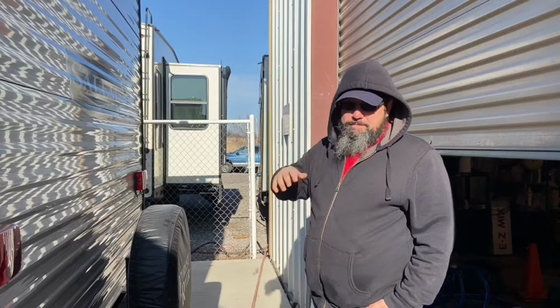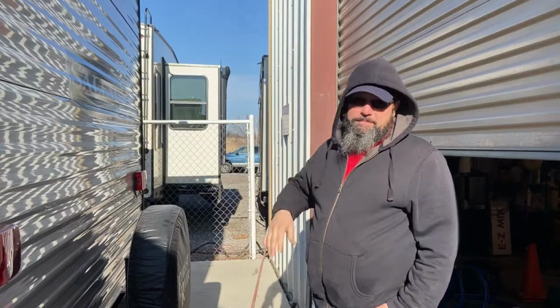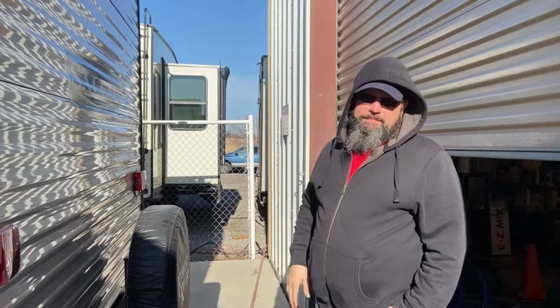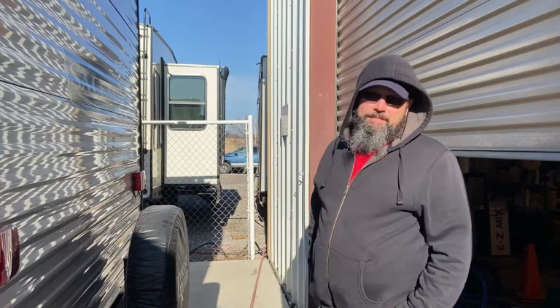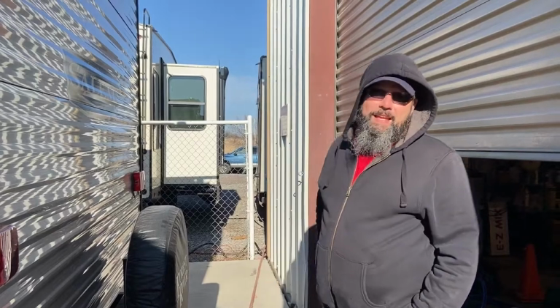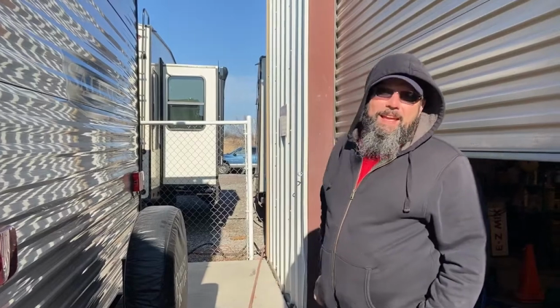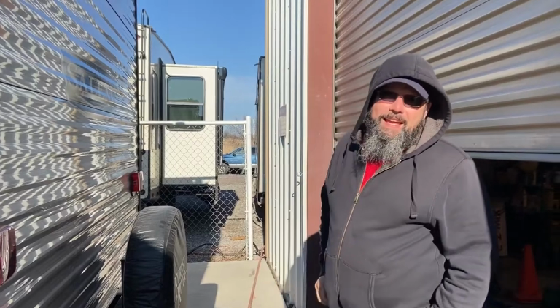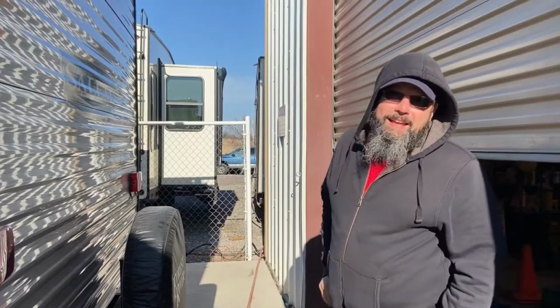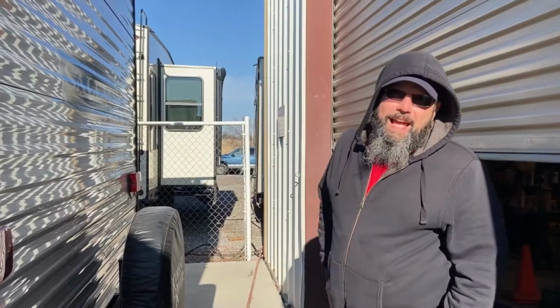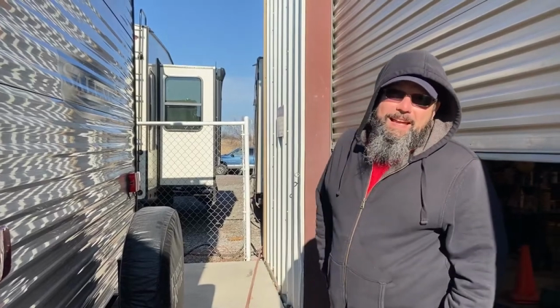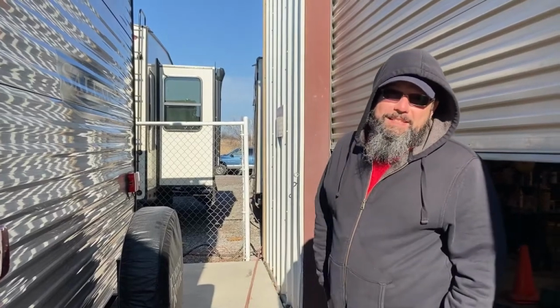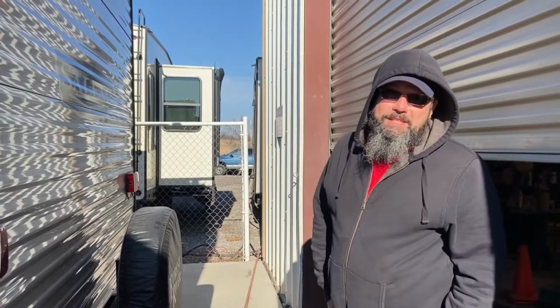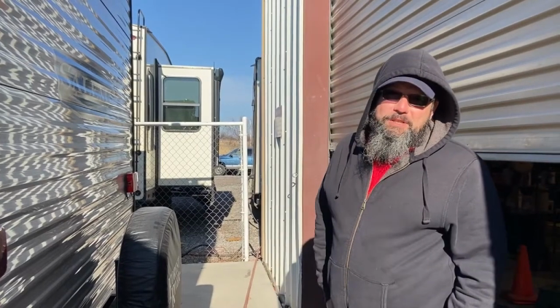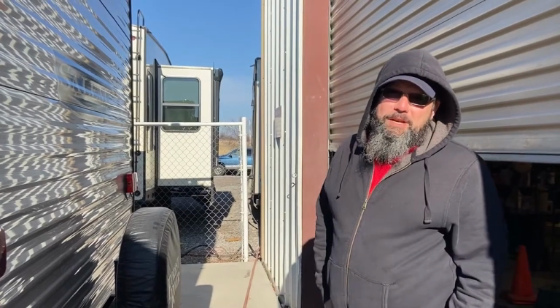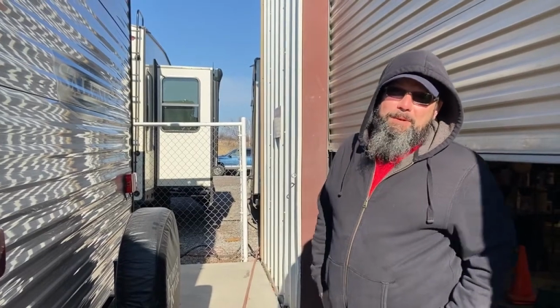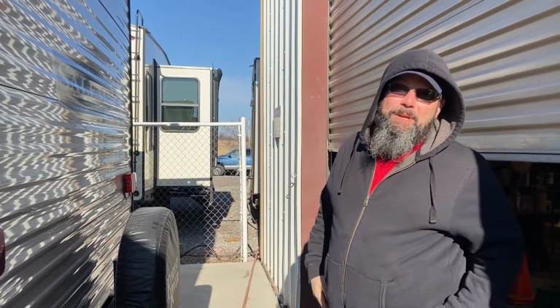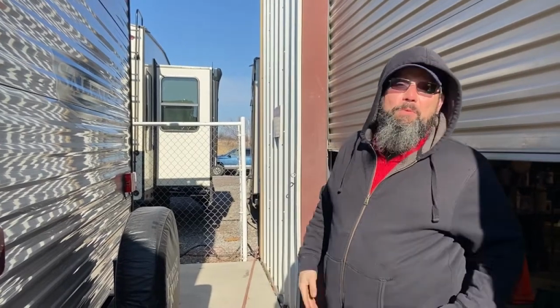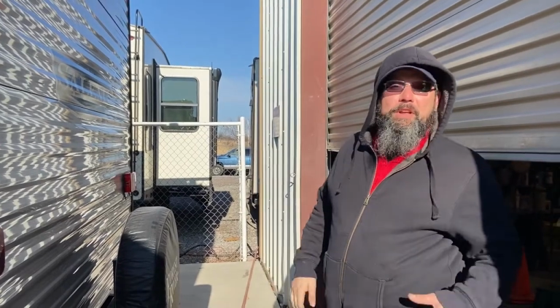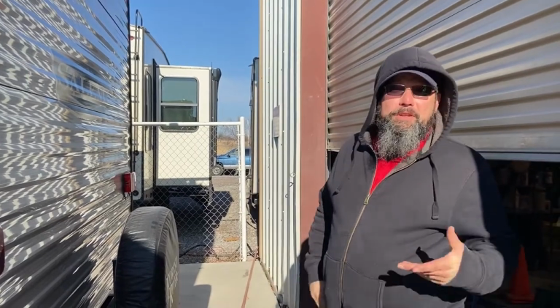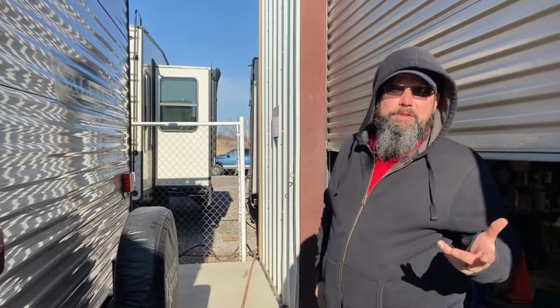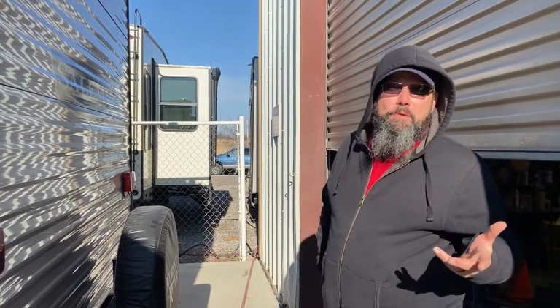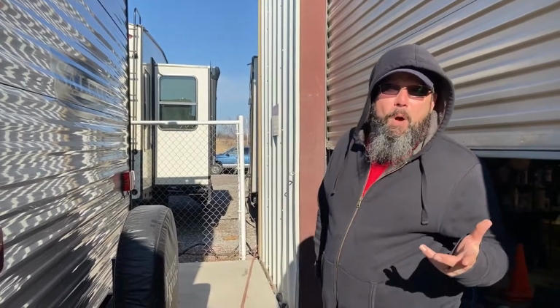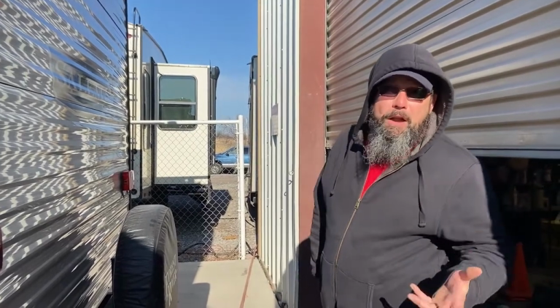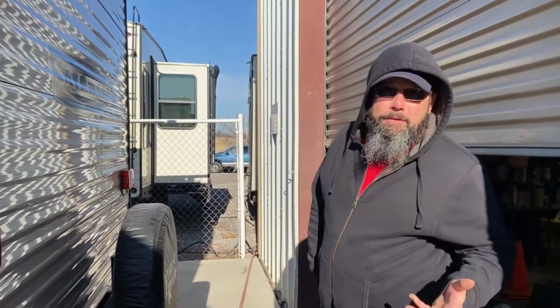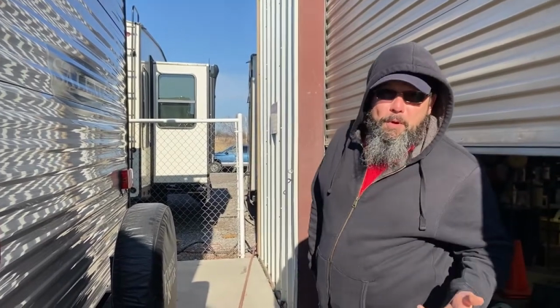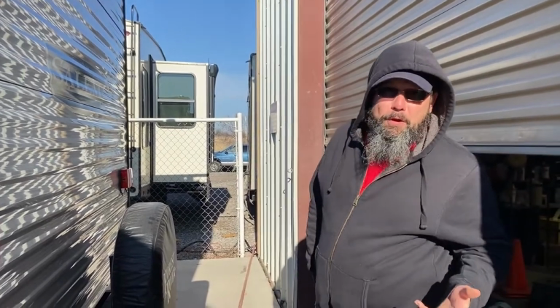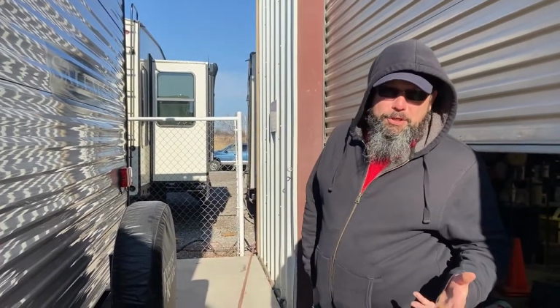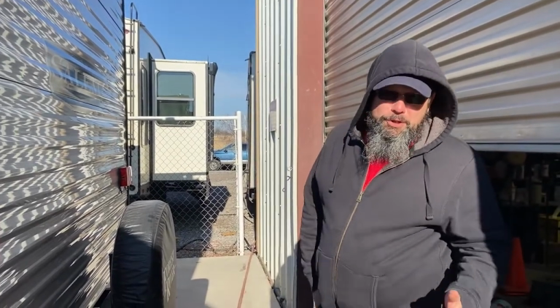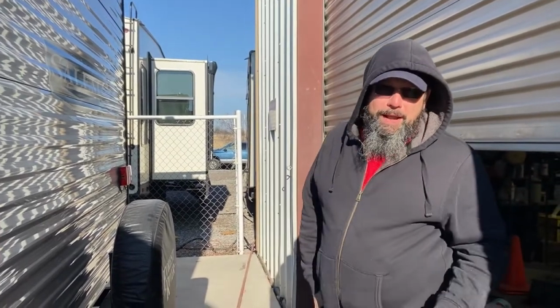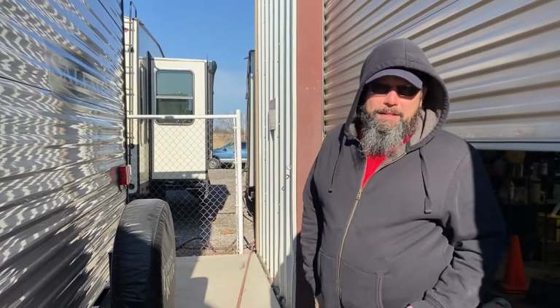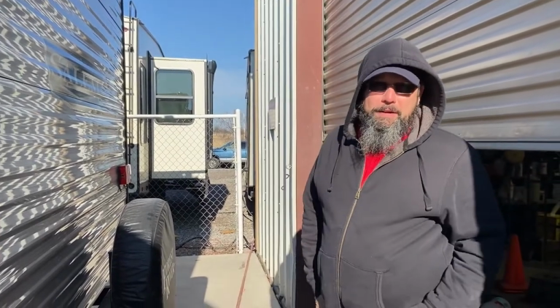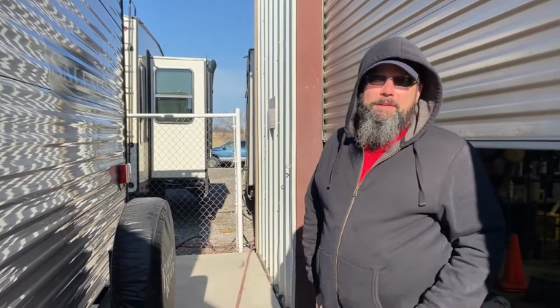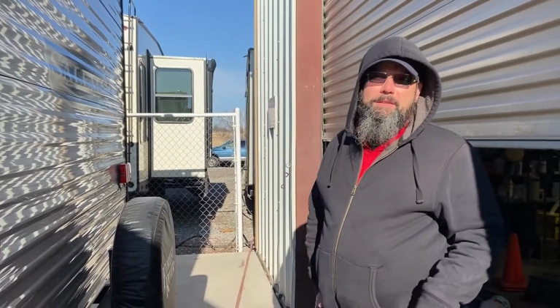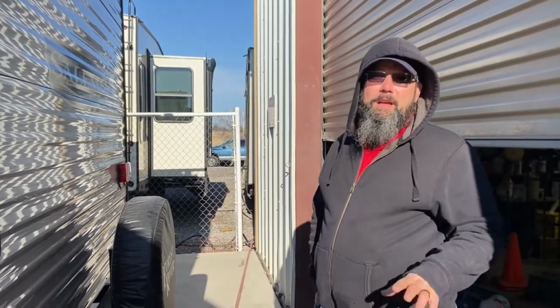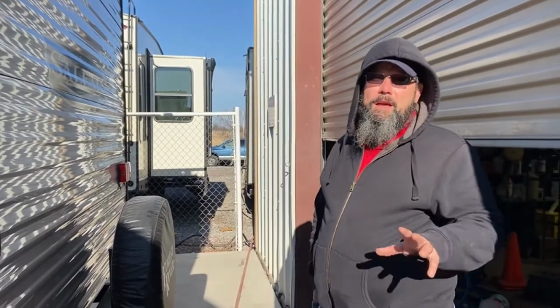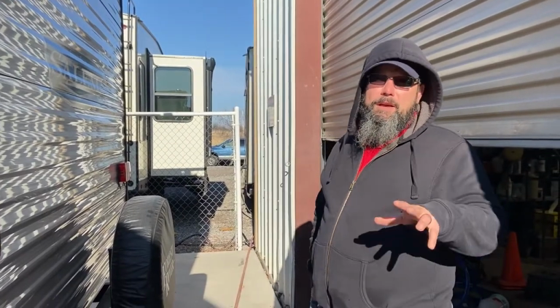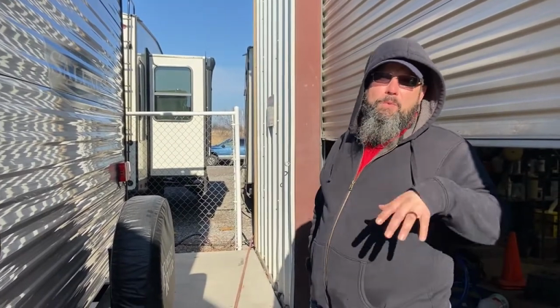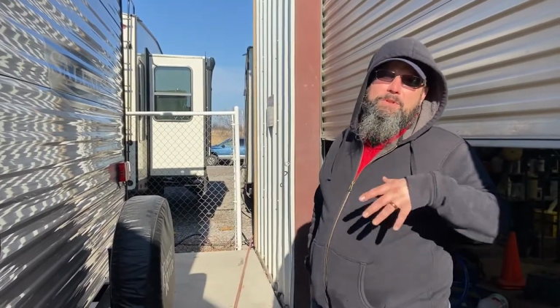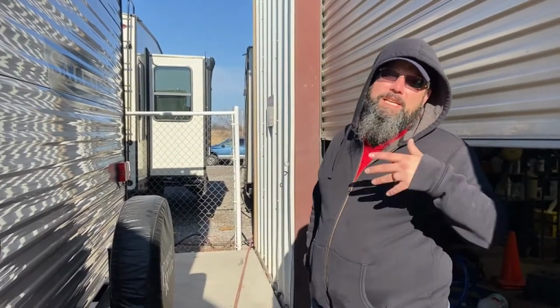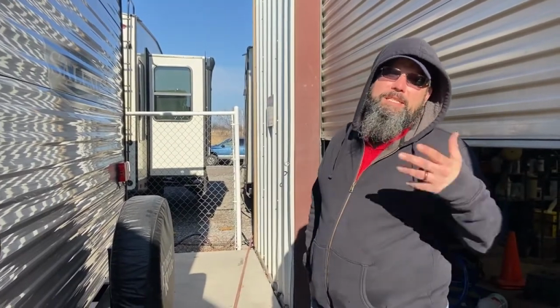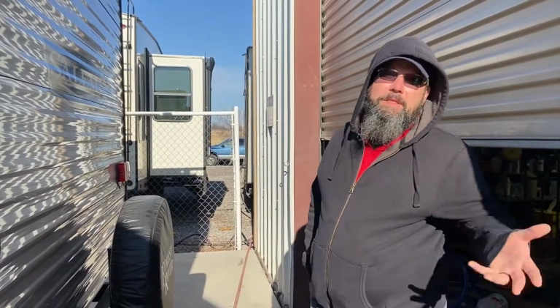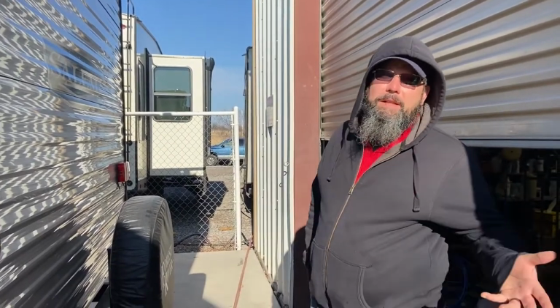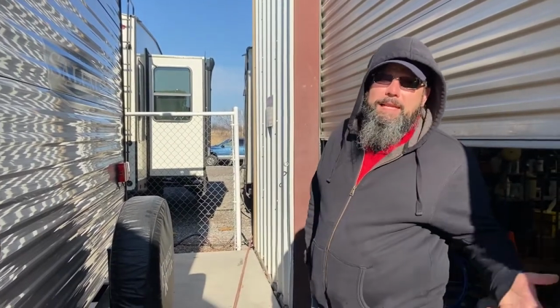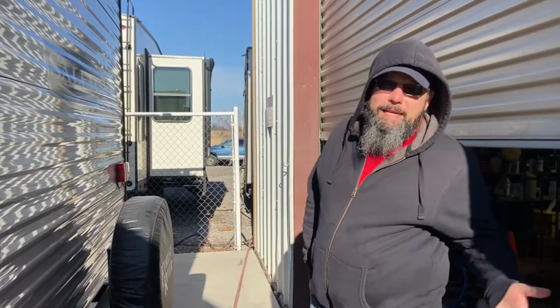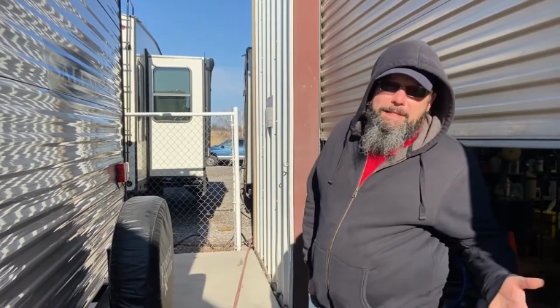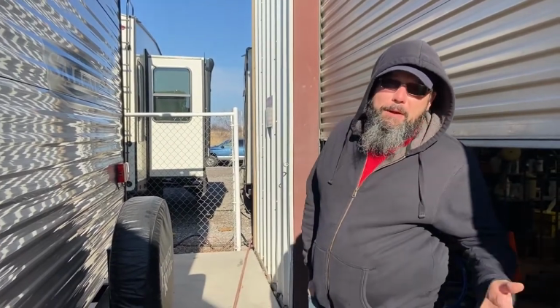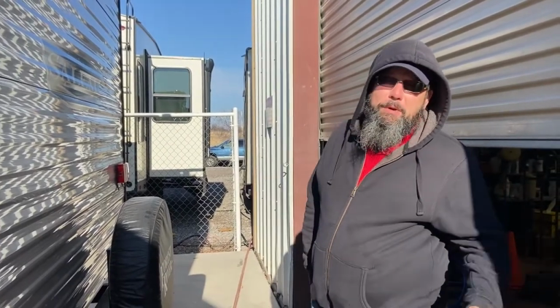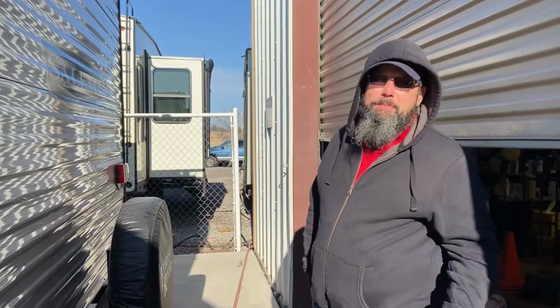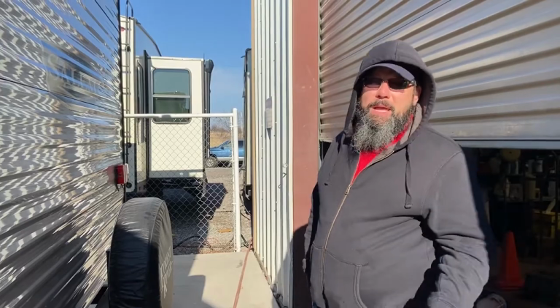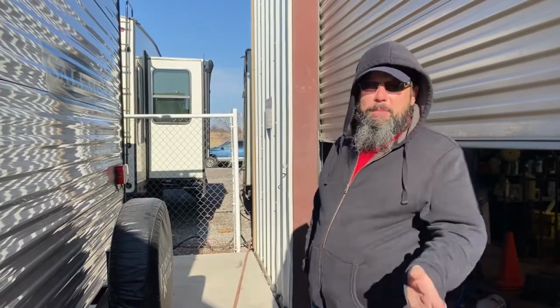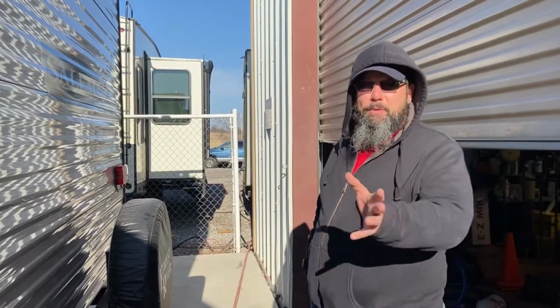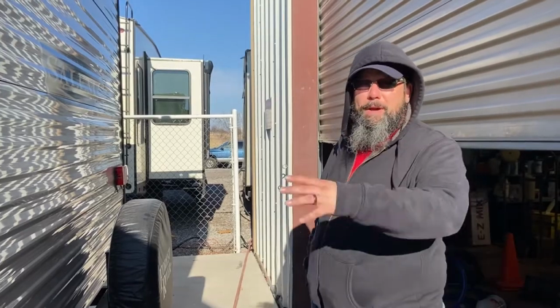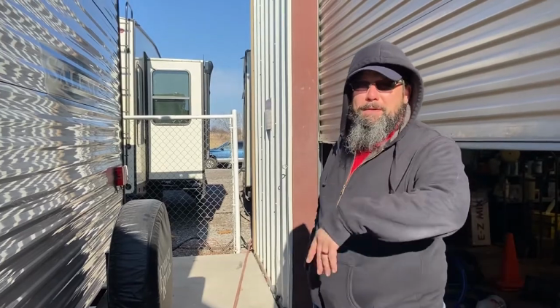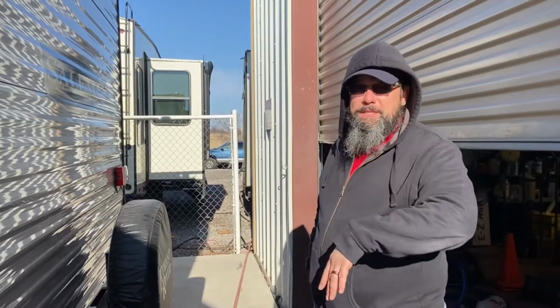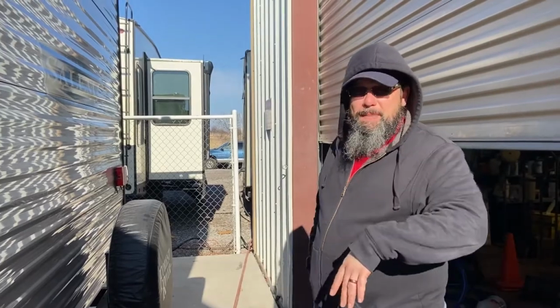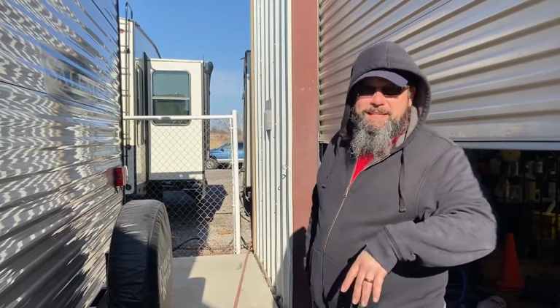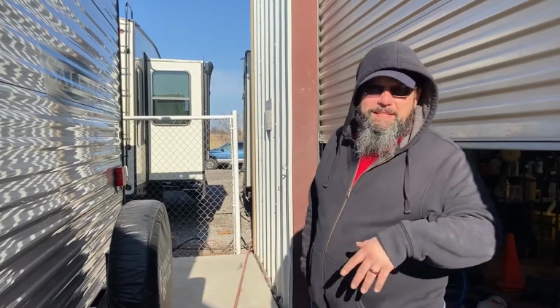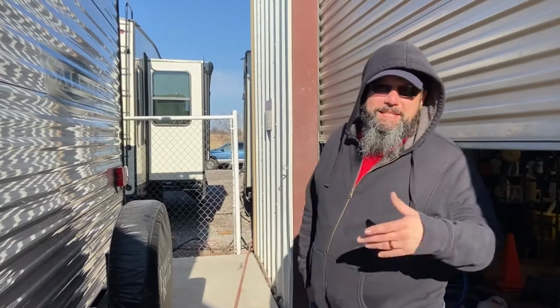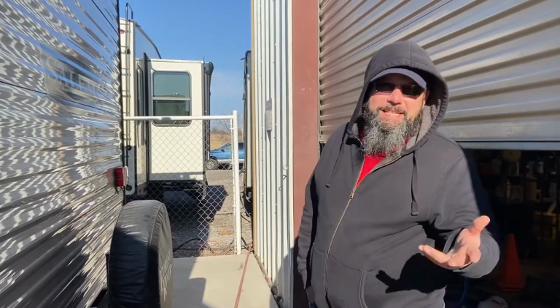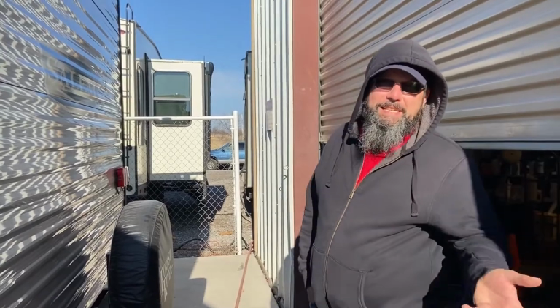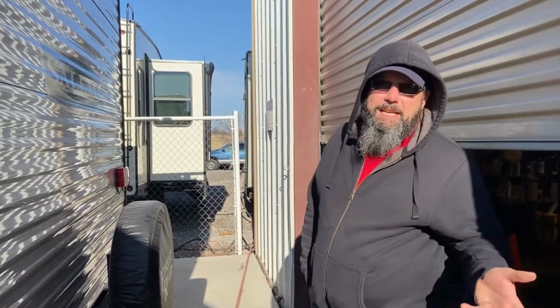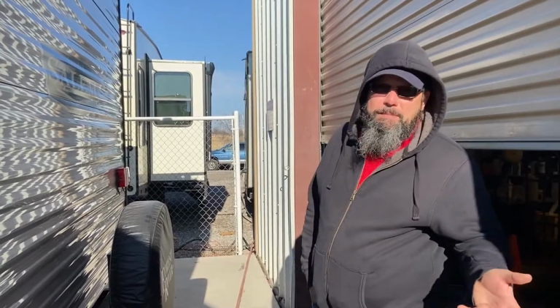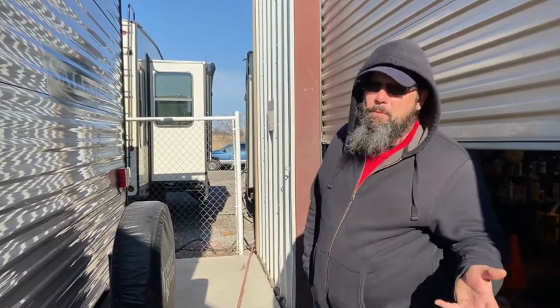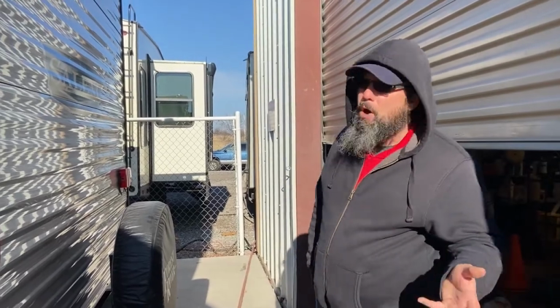Hey guys, it's Jeremy. We're gonna do the walkthrough on your trailer. We'll send you the link so you'll be able to reference back to this anytime you want.